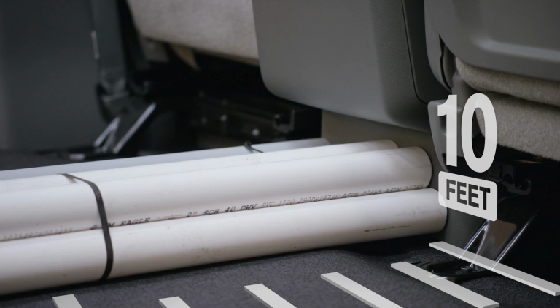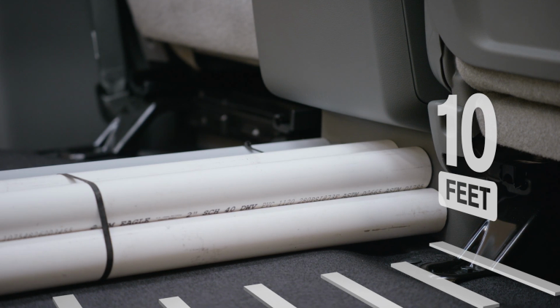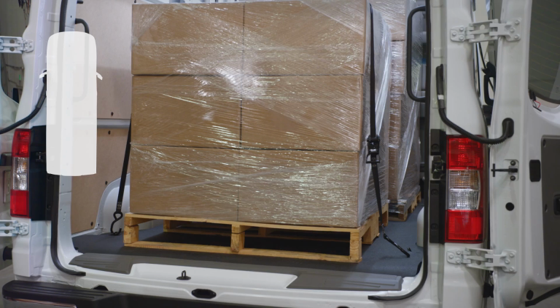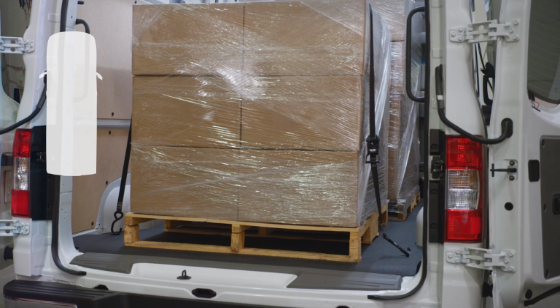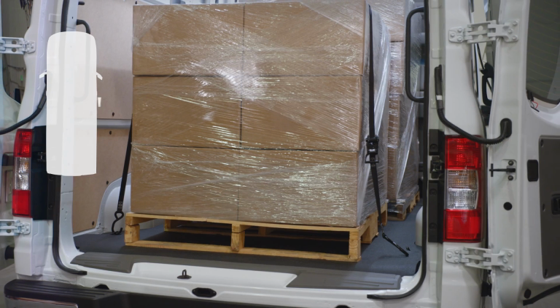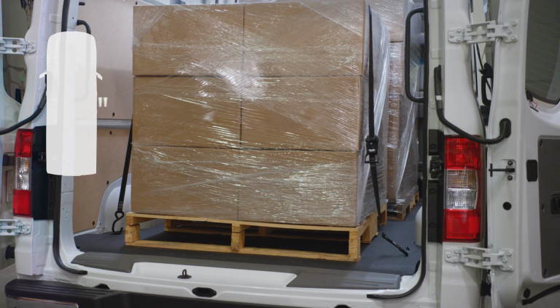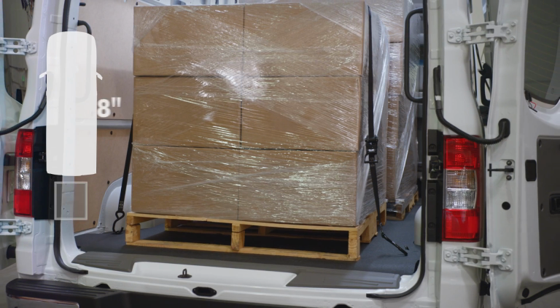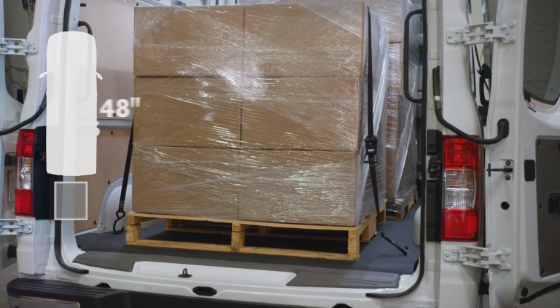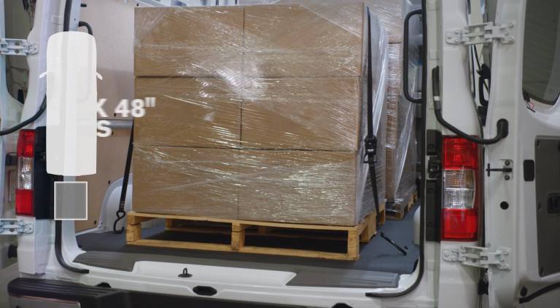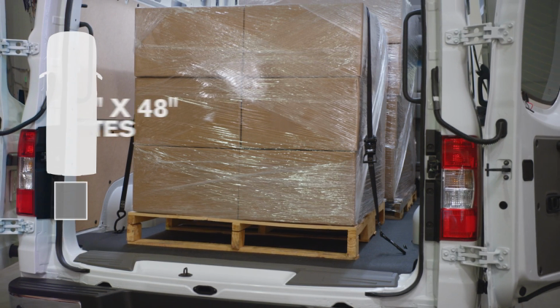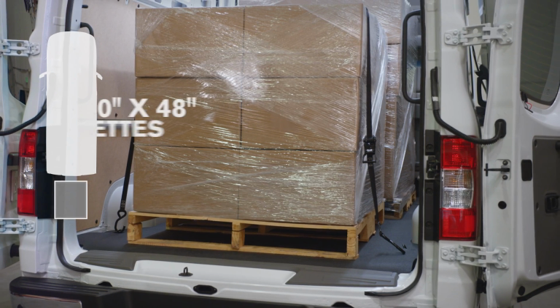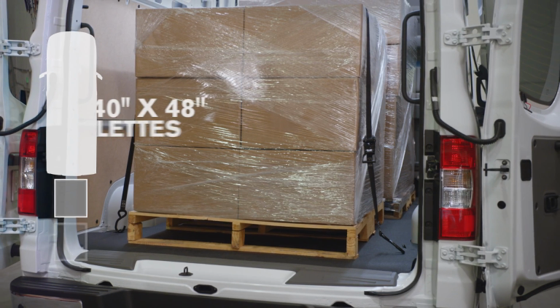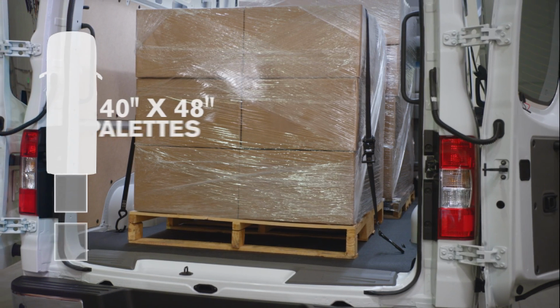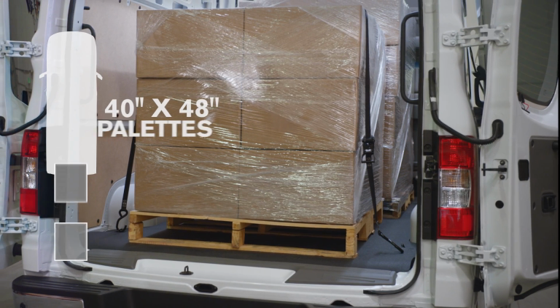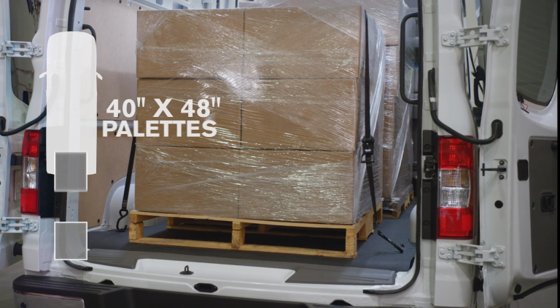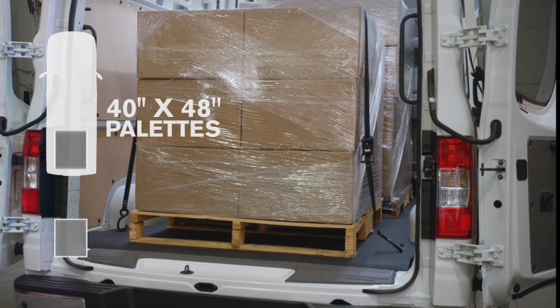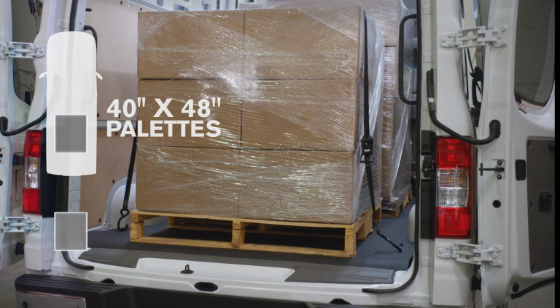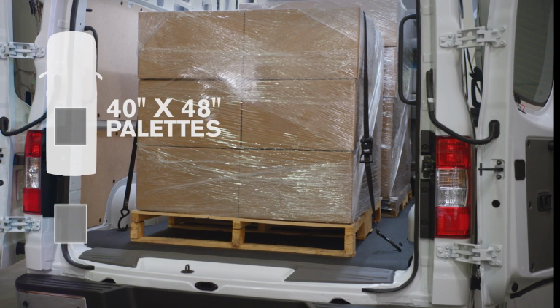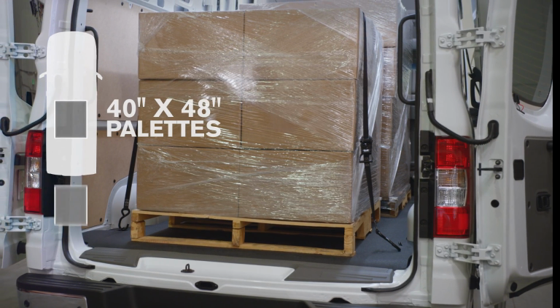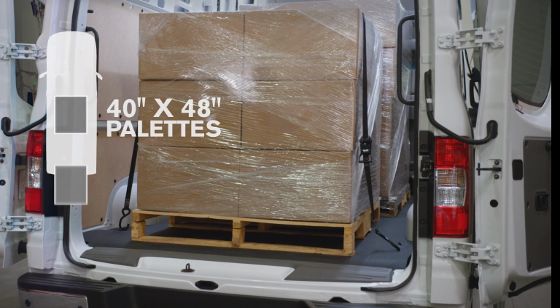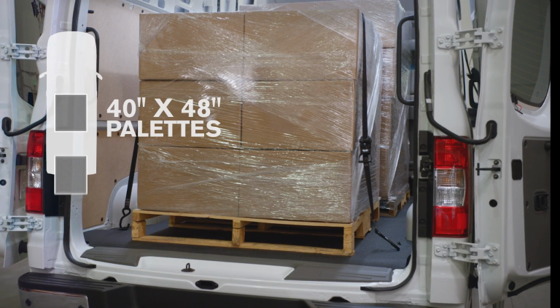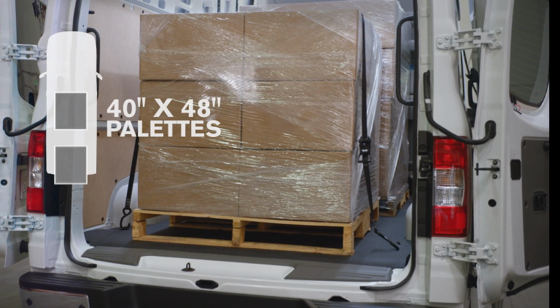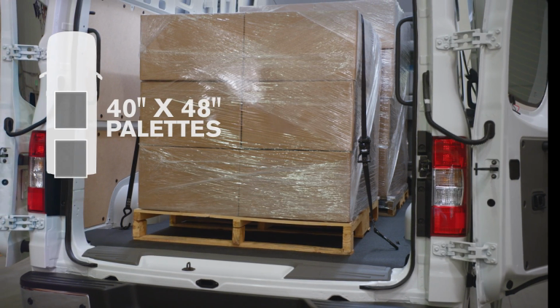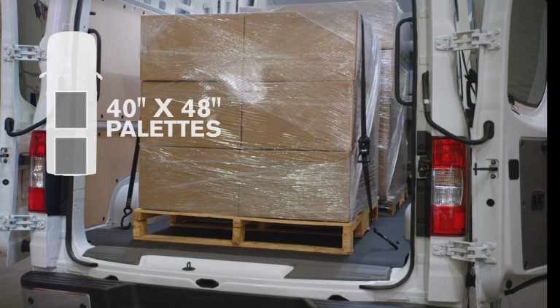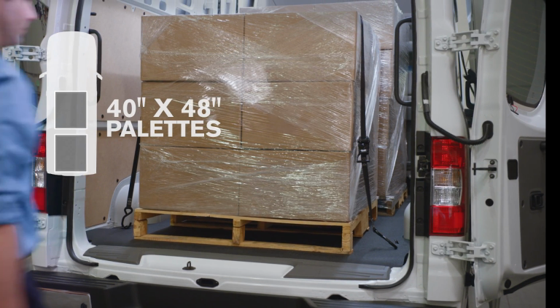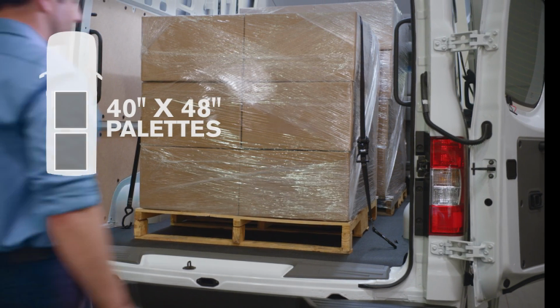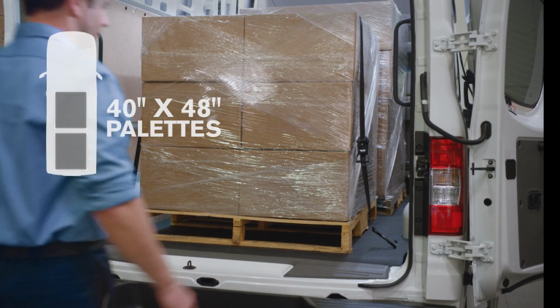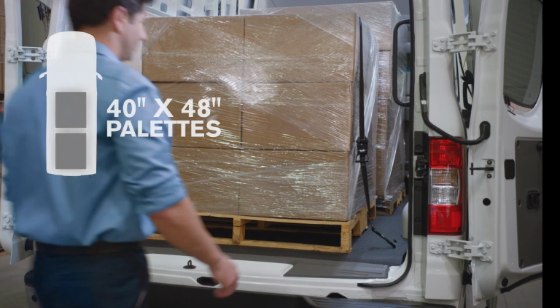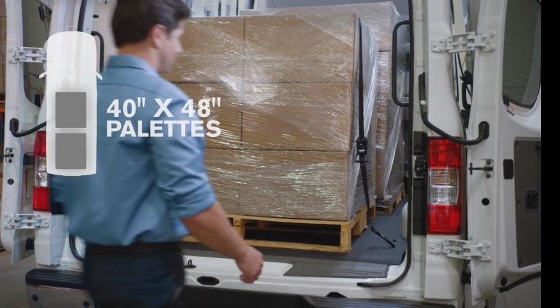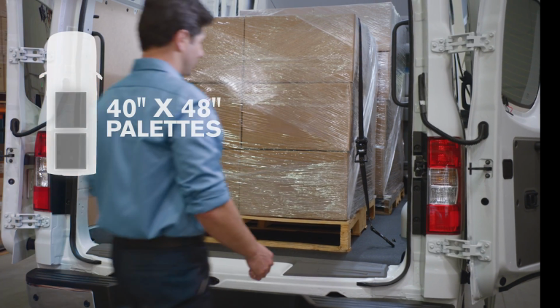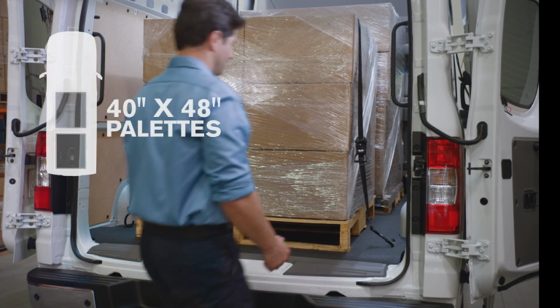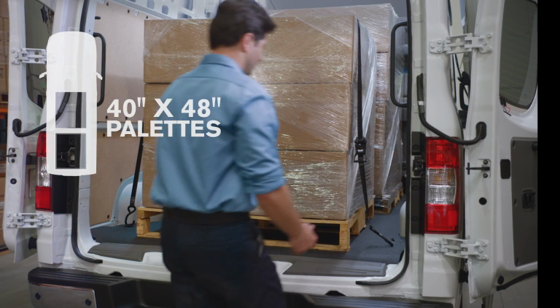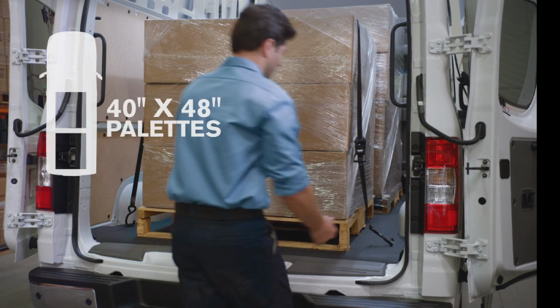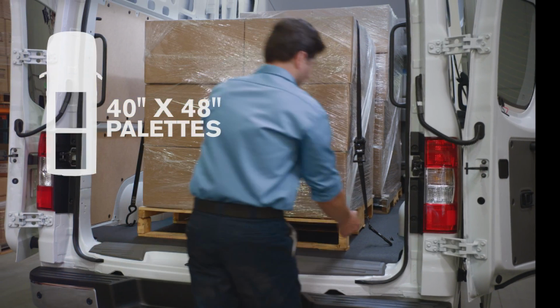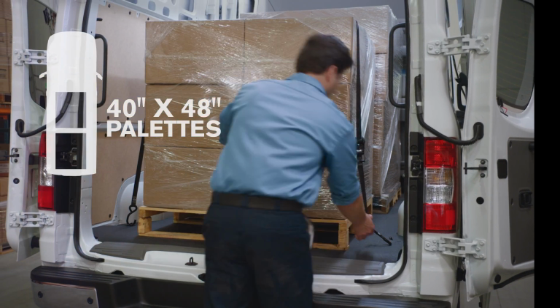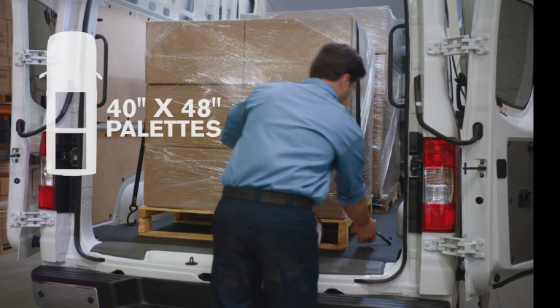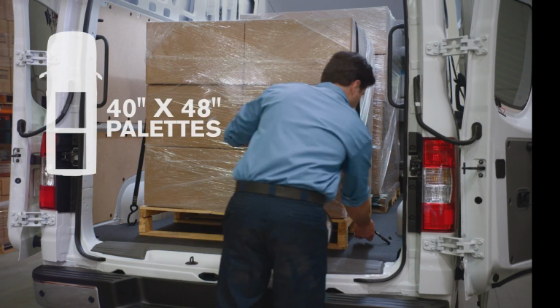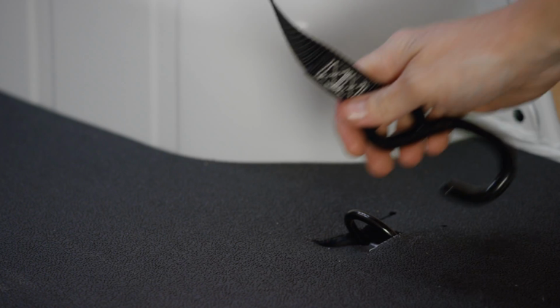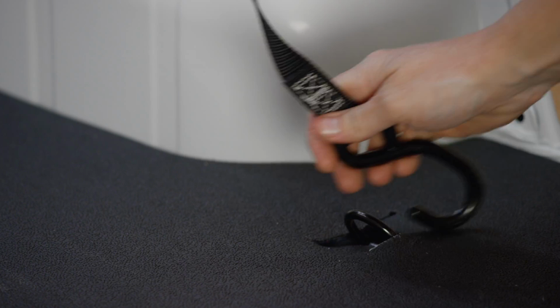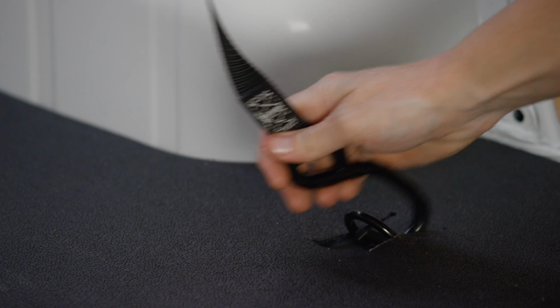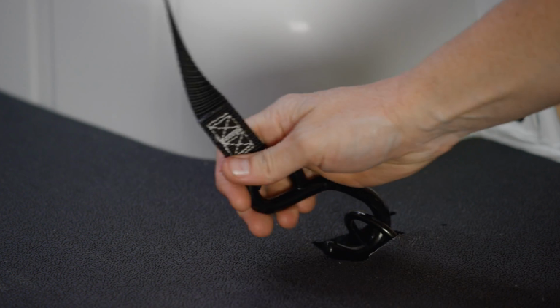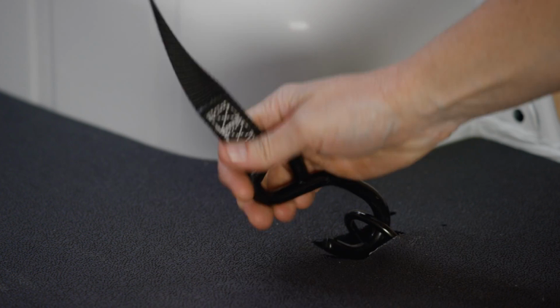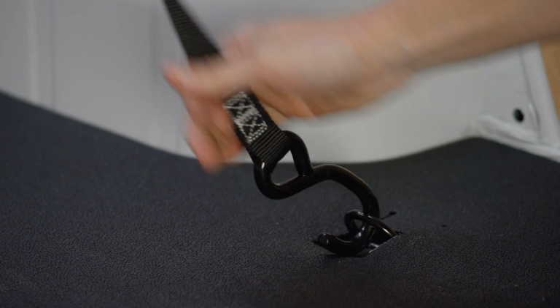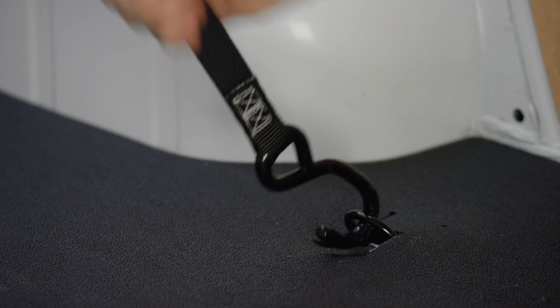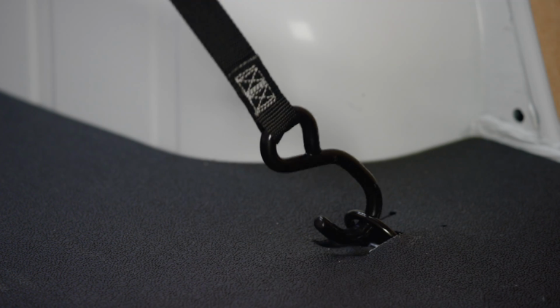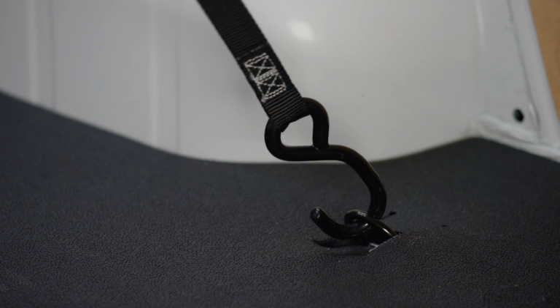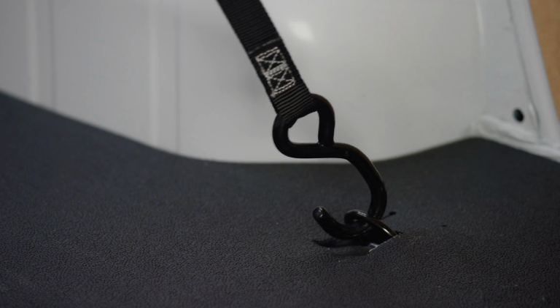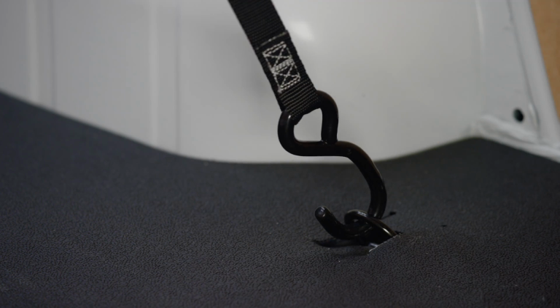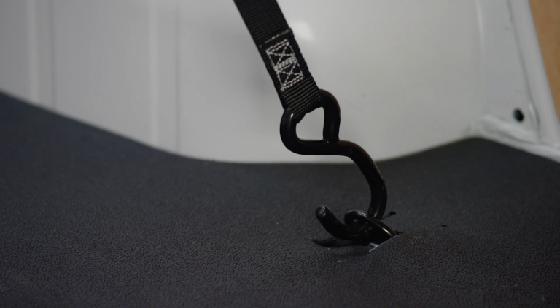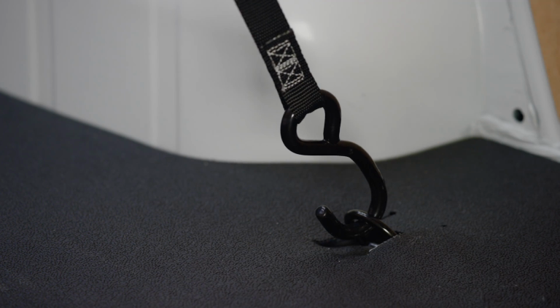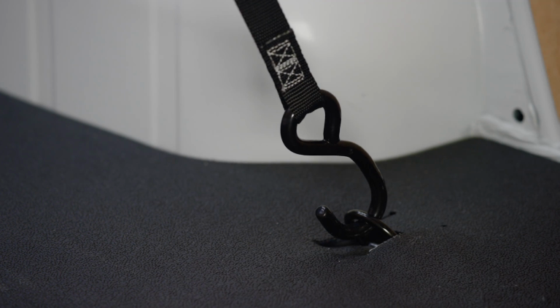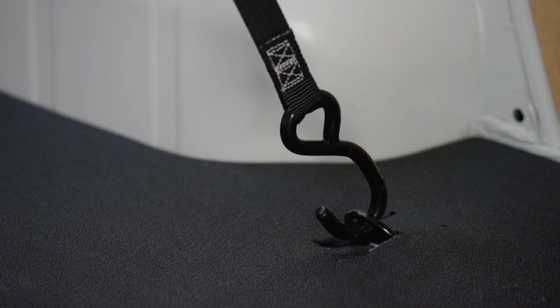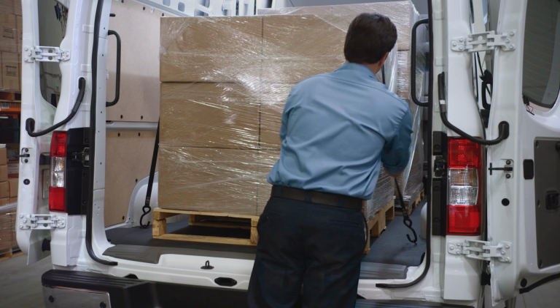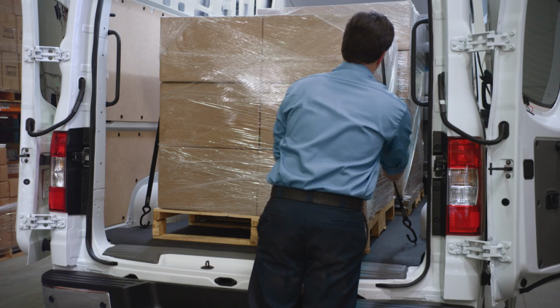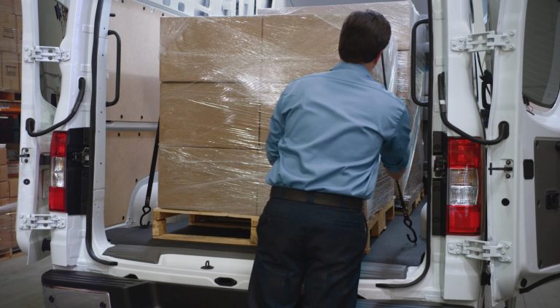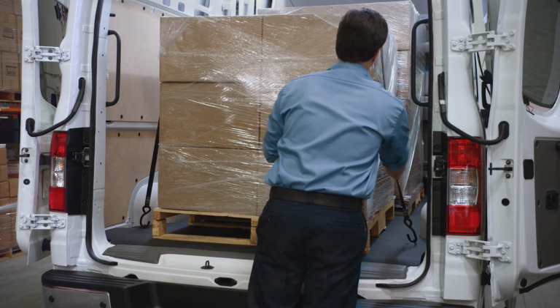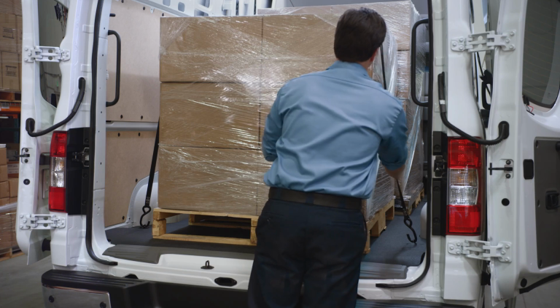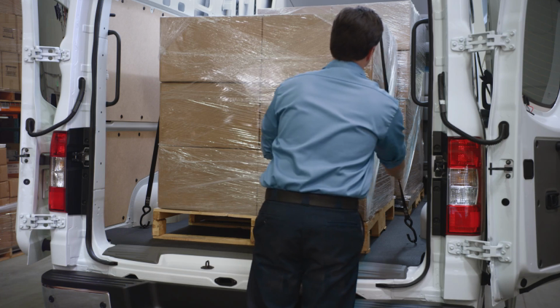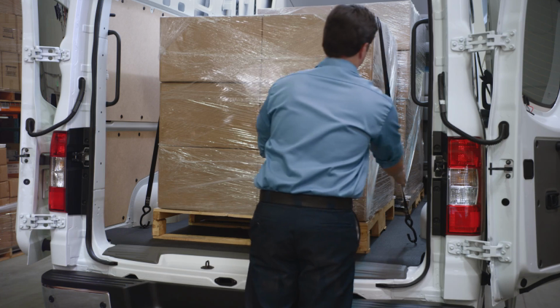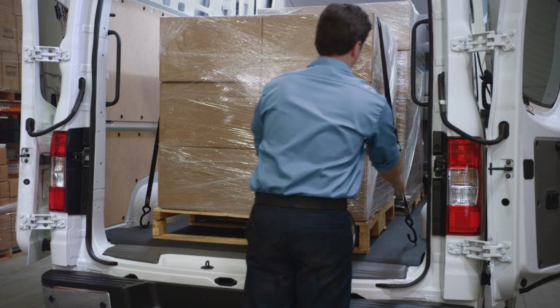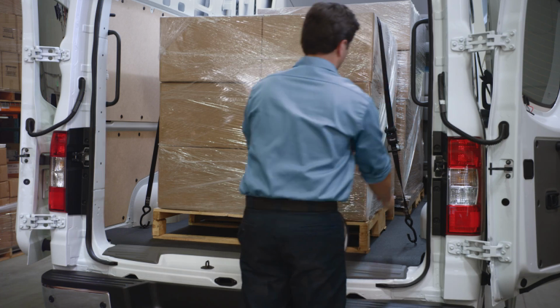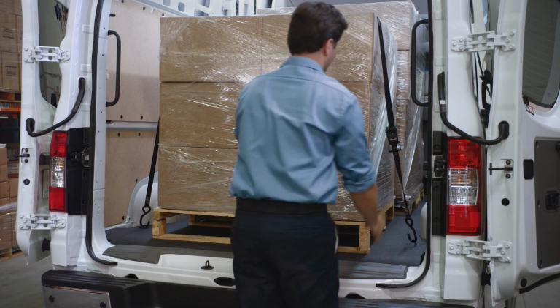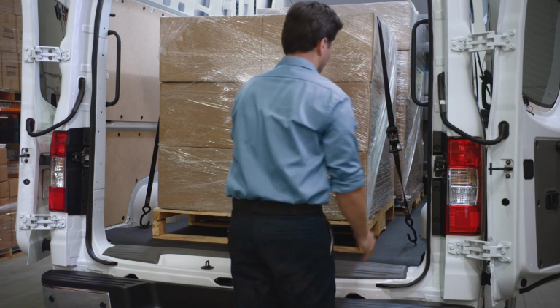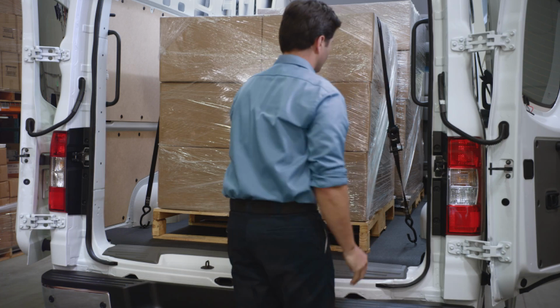There's easy access for a forklift to load two pallets, and six standard D-rings in the floor help hold cargo in place.